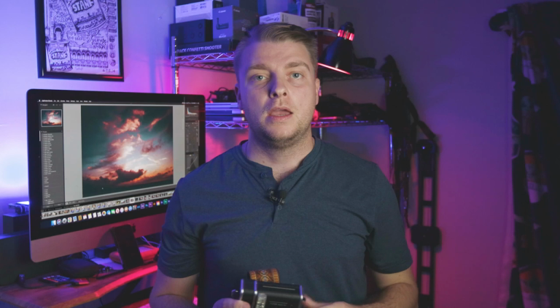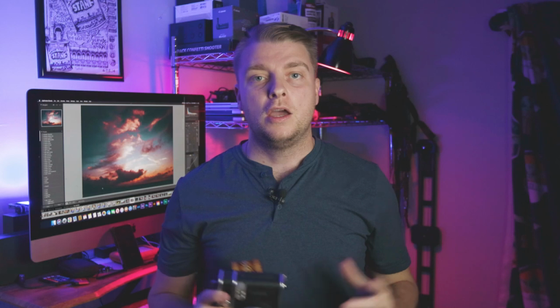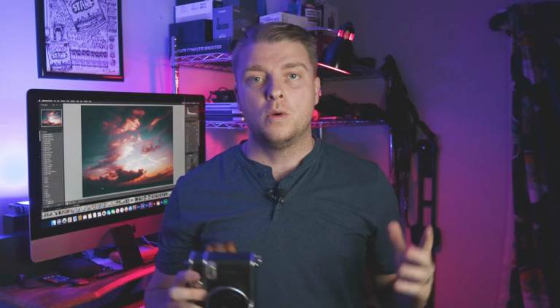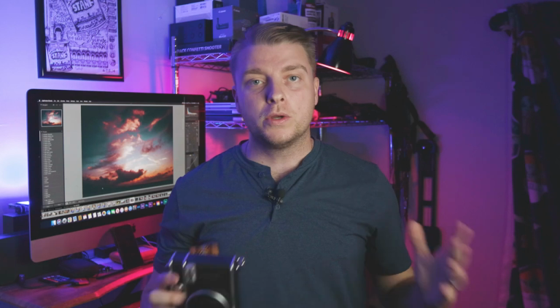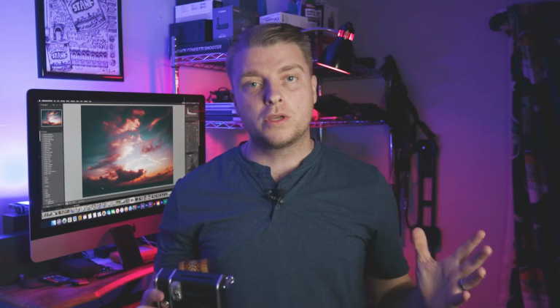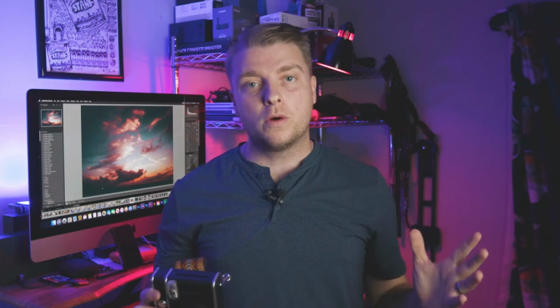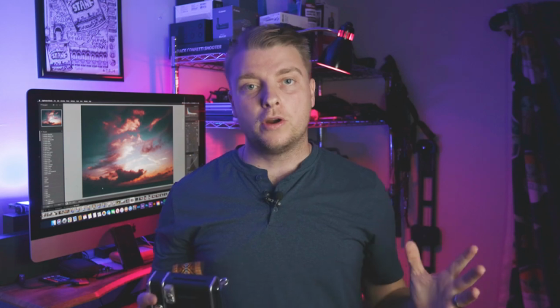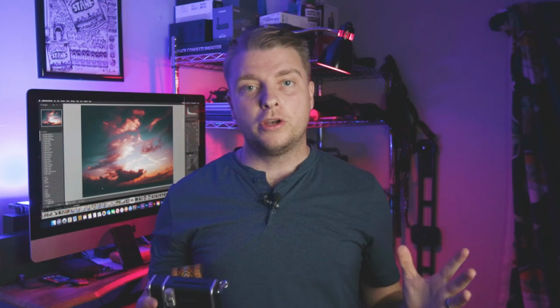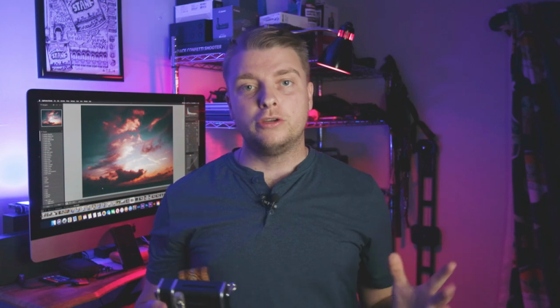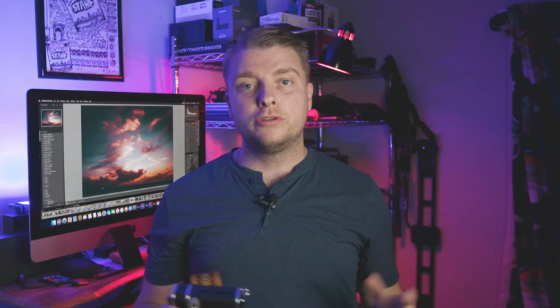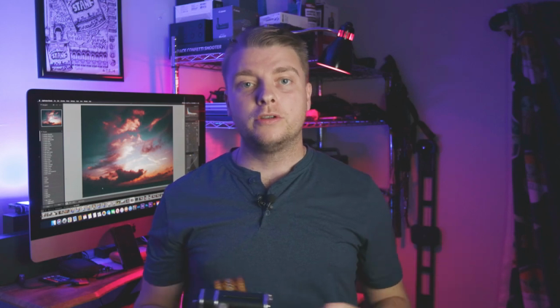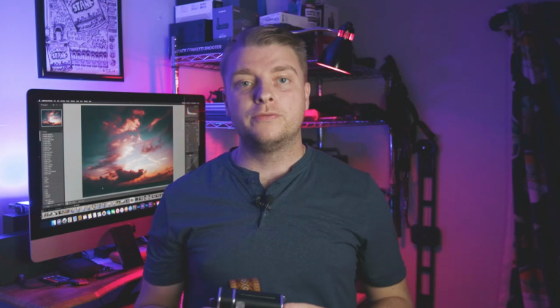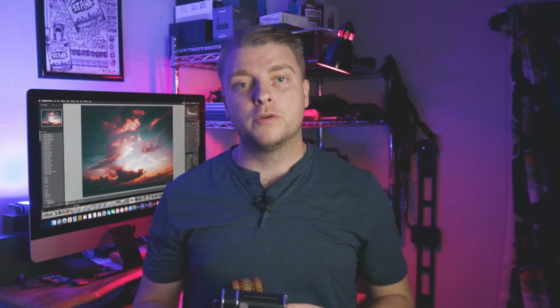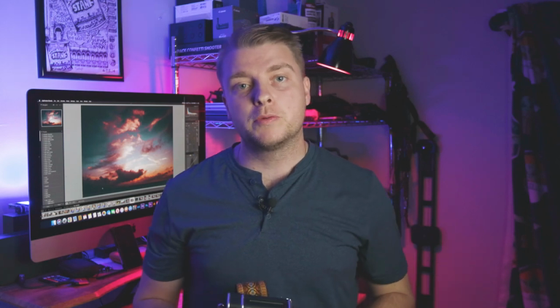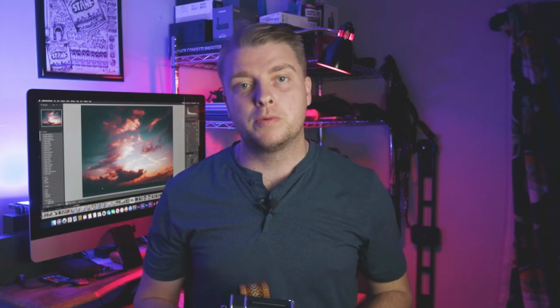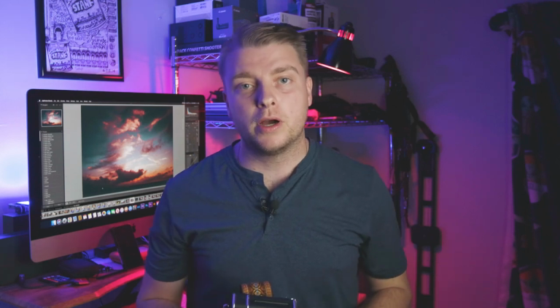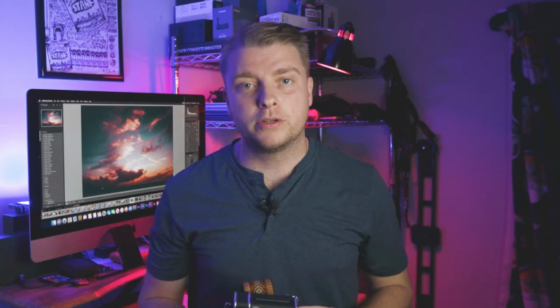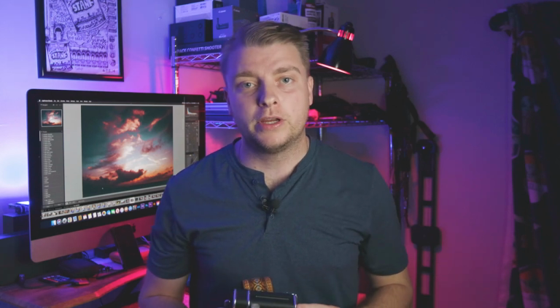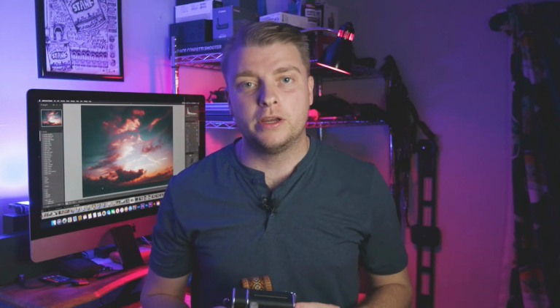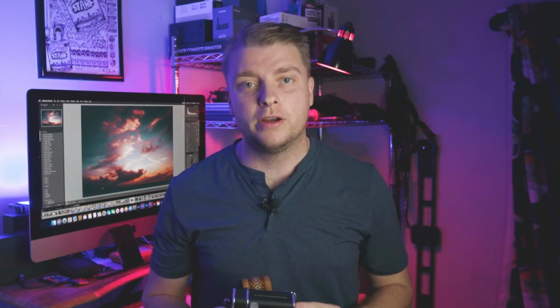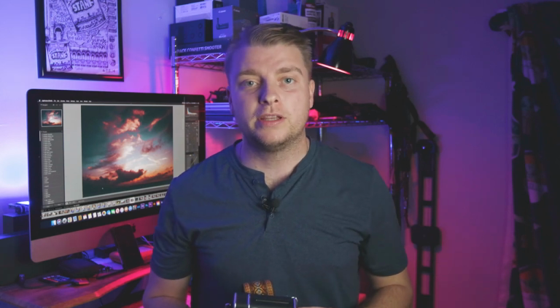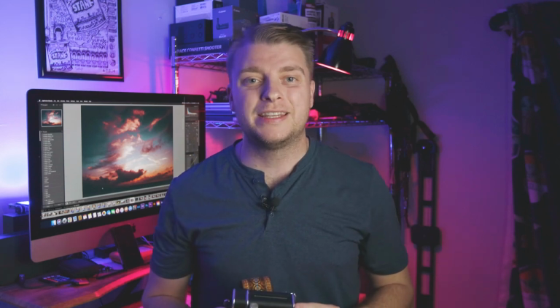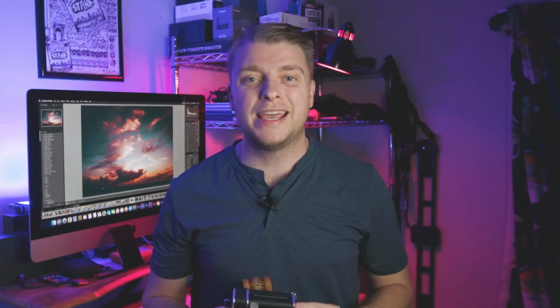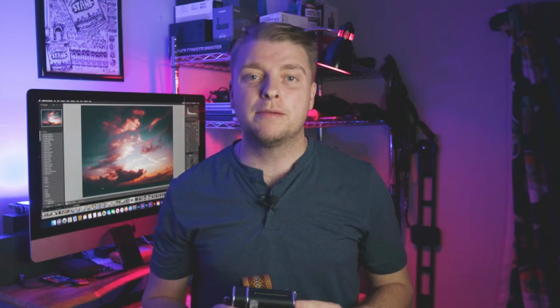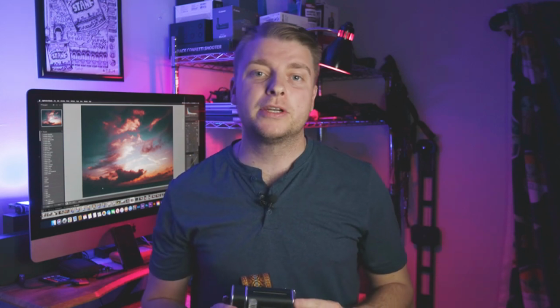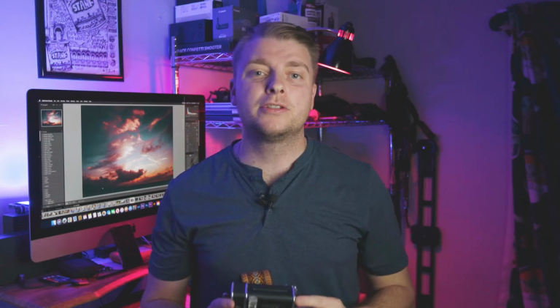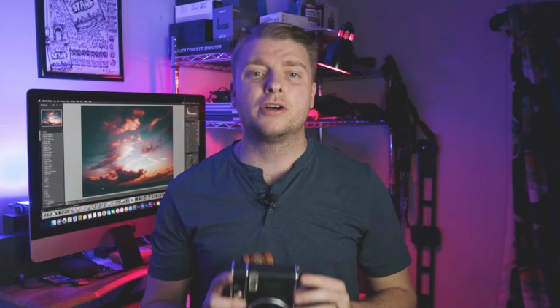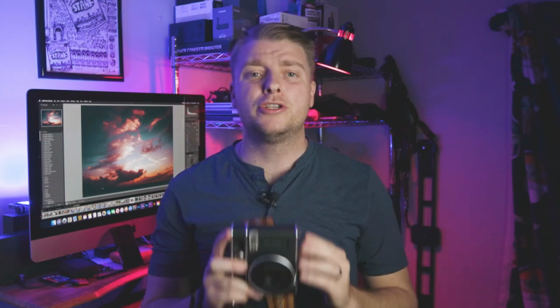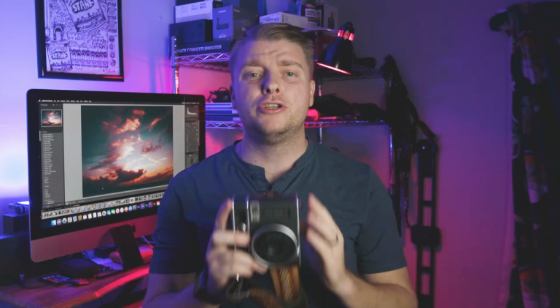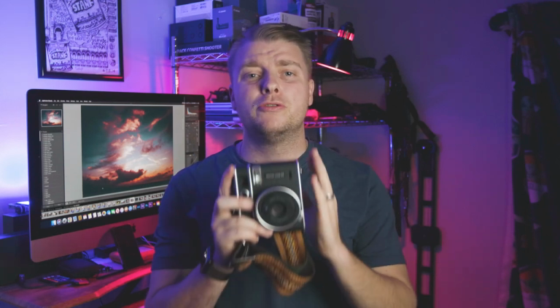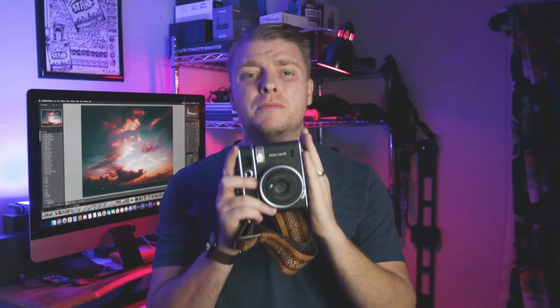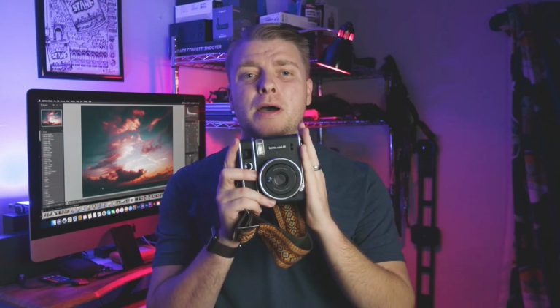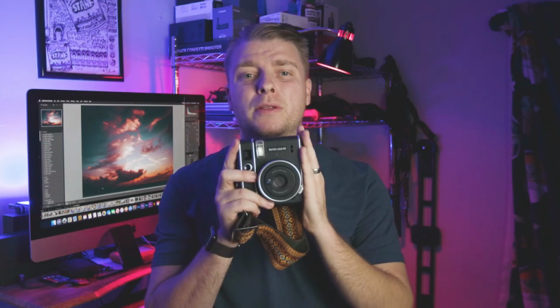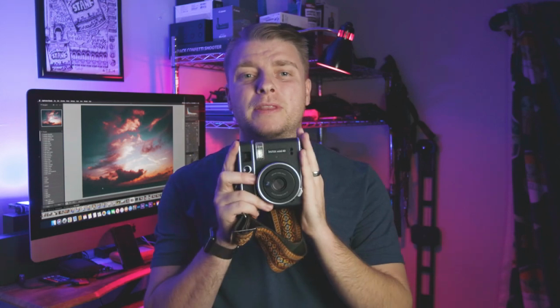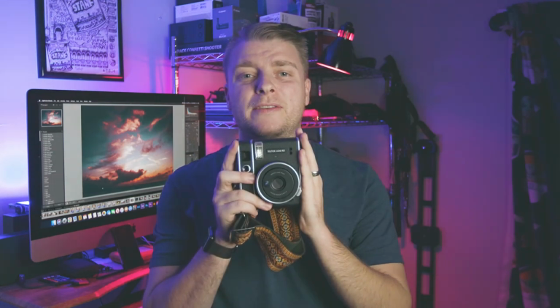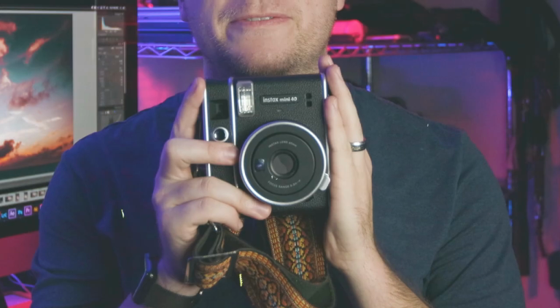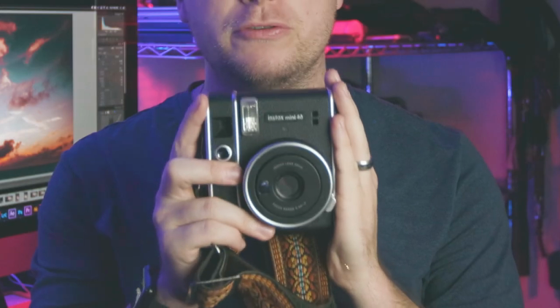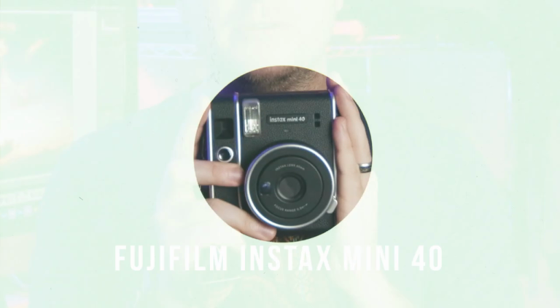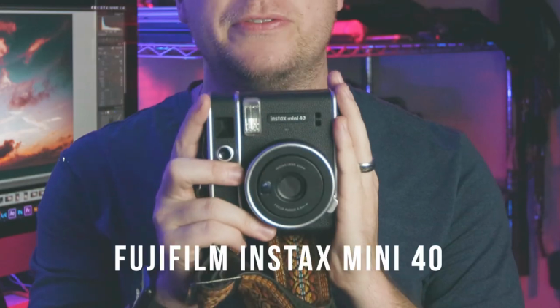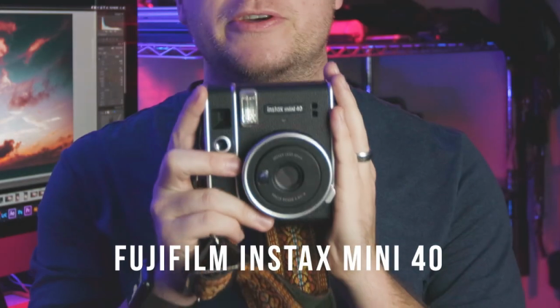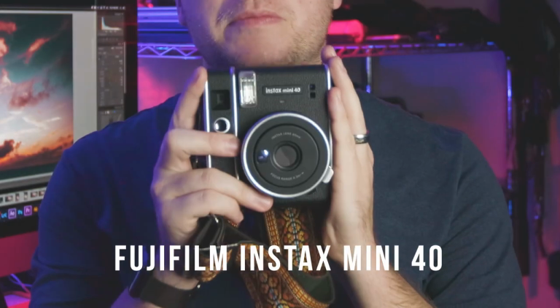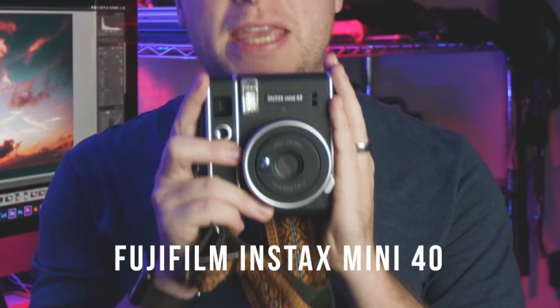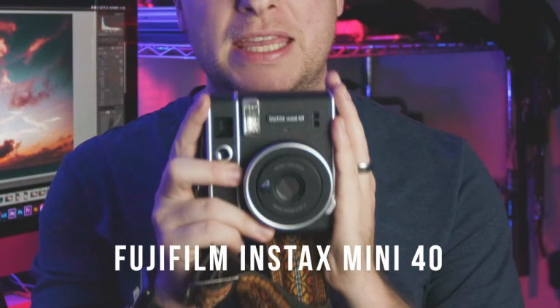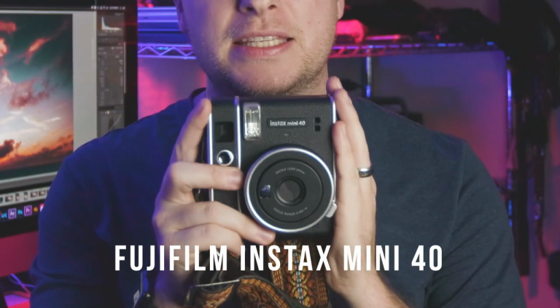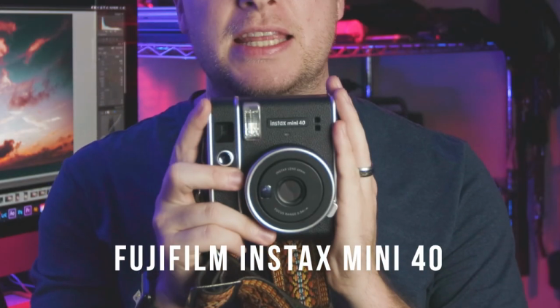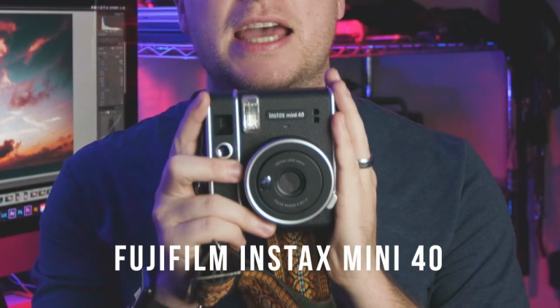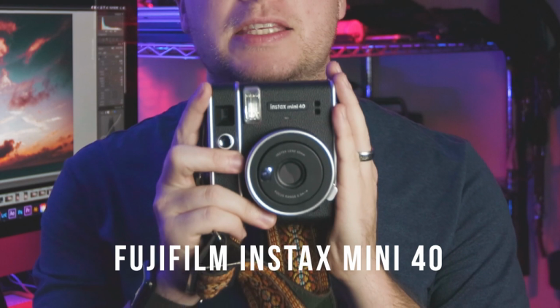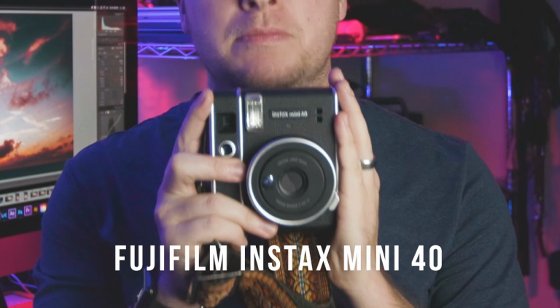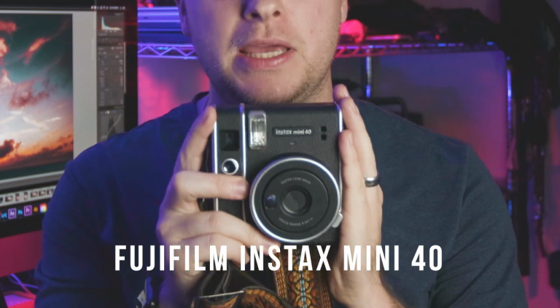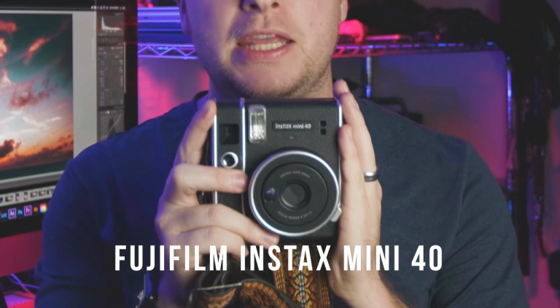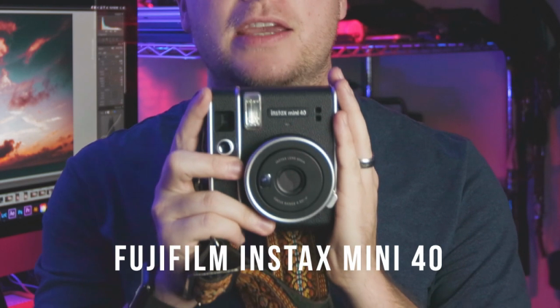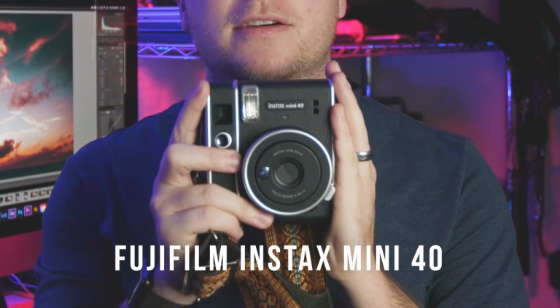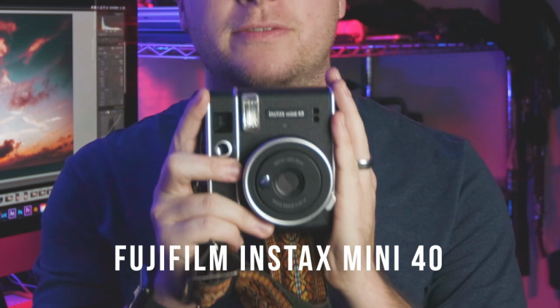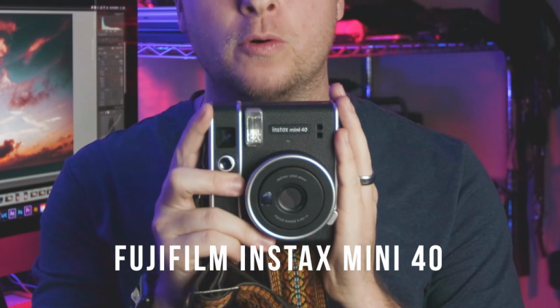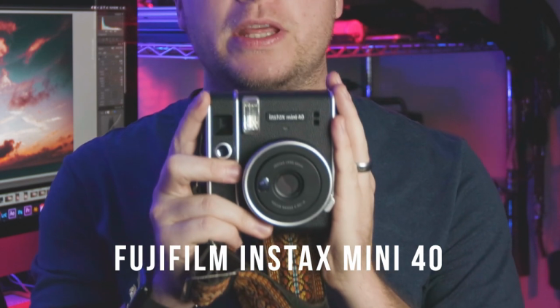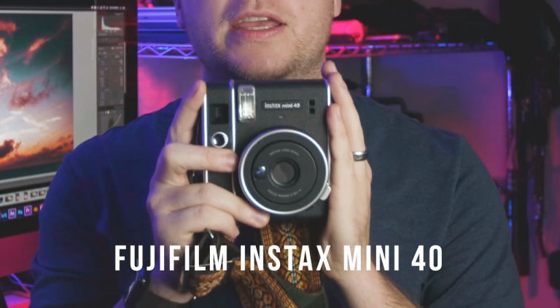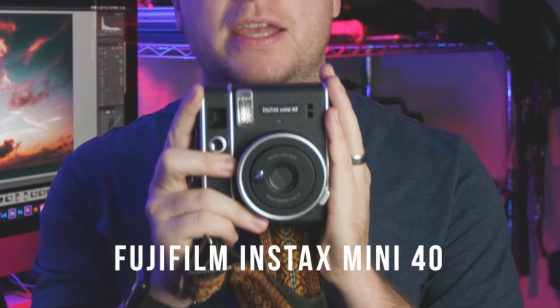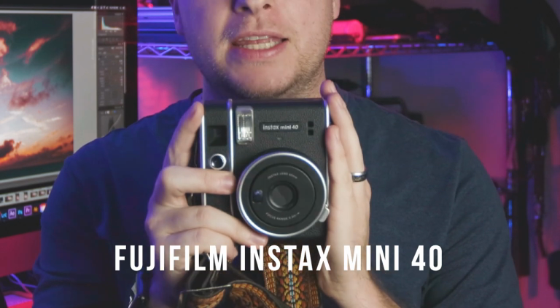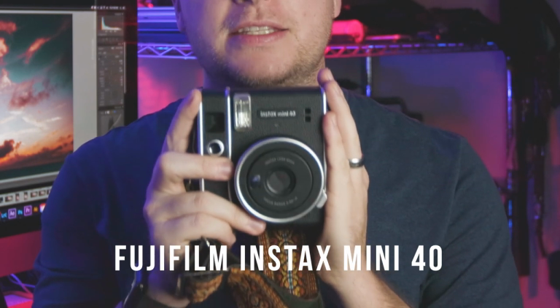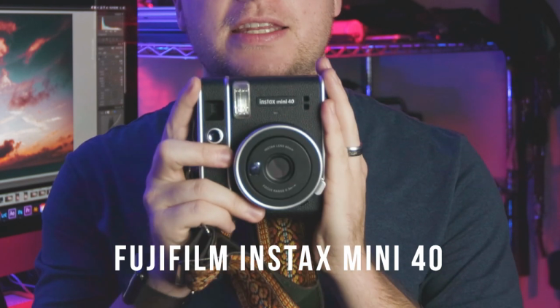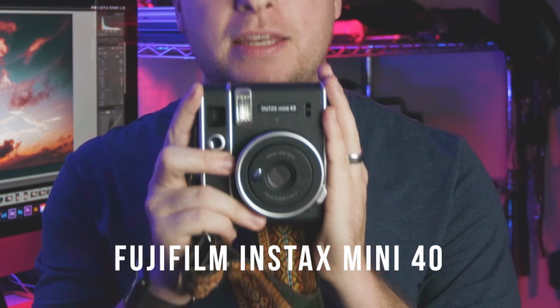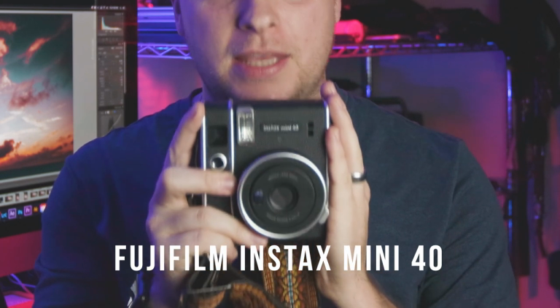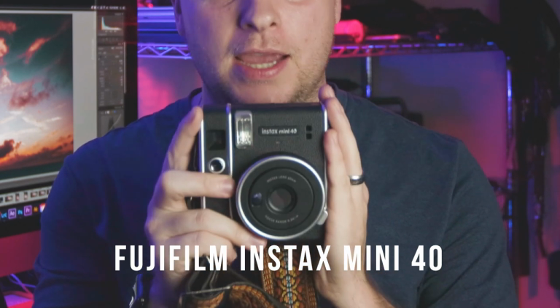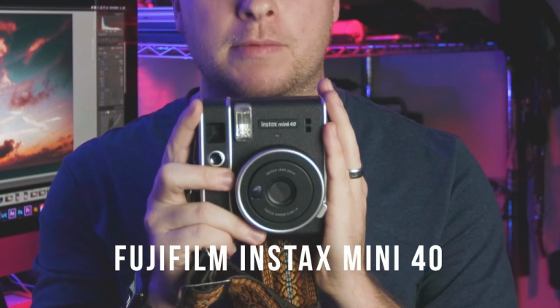What's going on YouTube? Forrest Proctor here, and today I'm going to talk to you about the Fujifilm Instax Mini 40 instant camera.